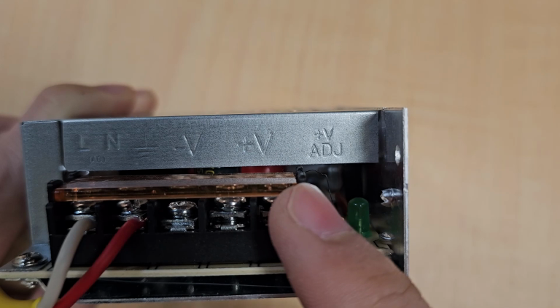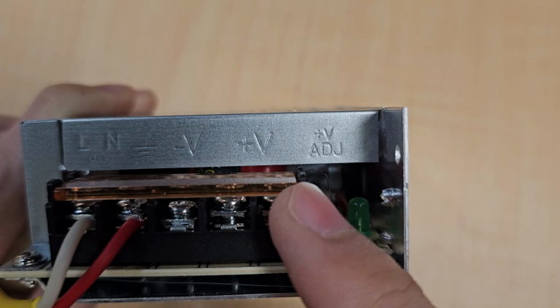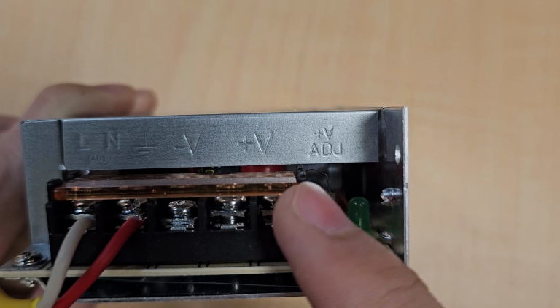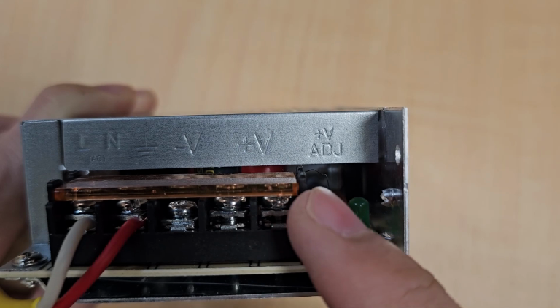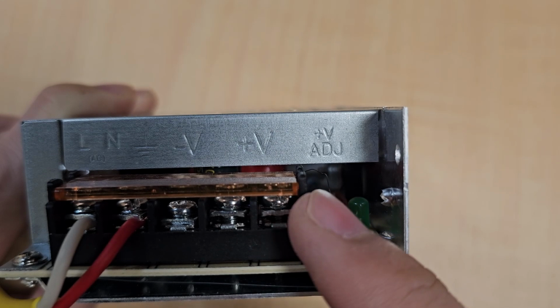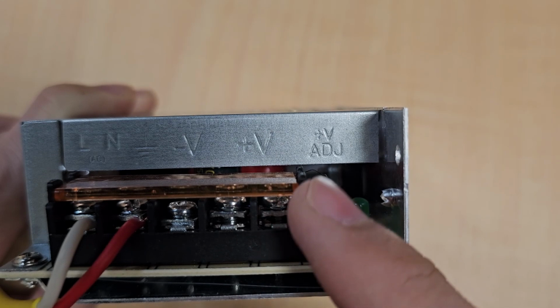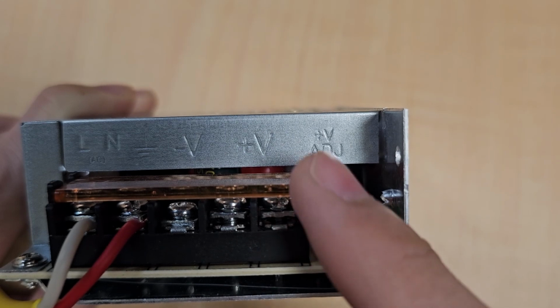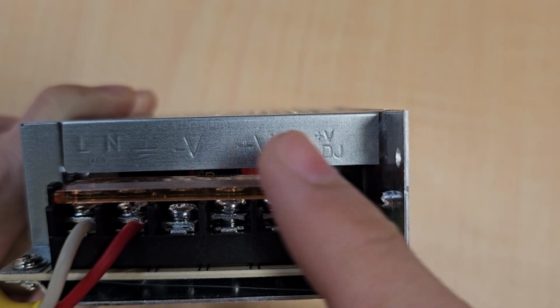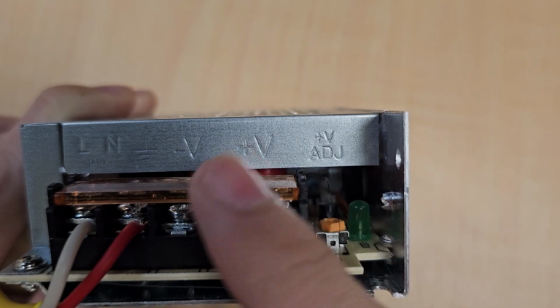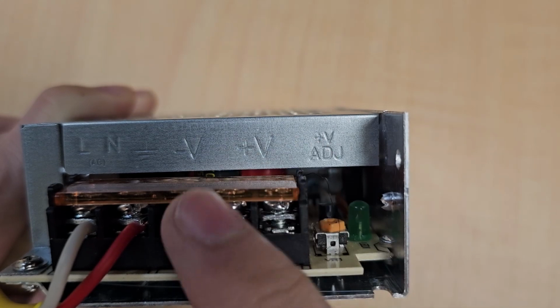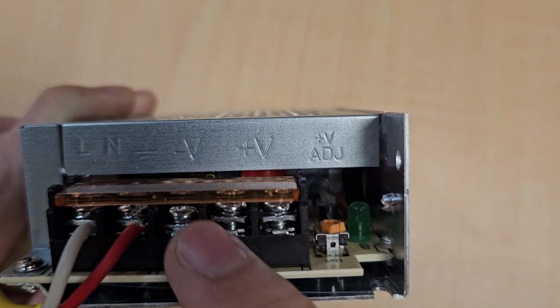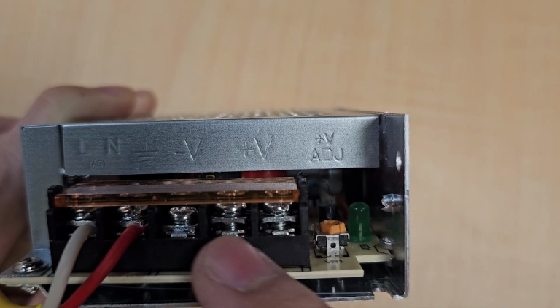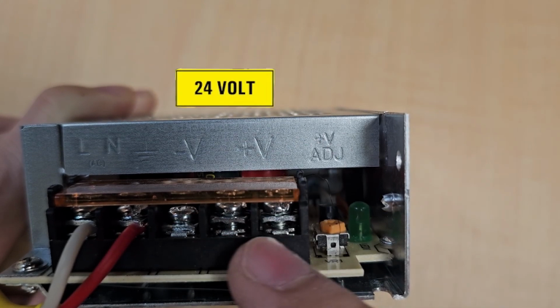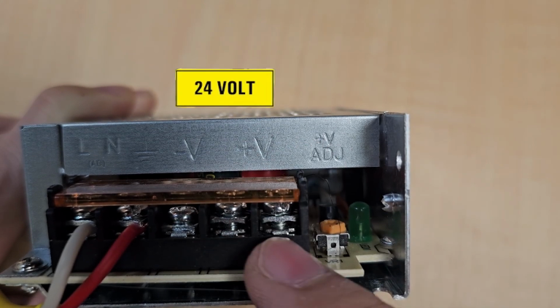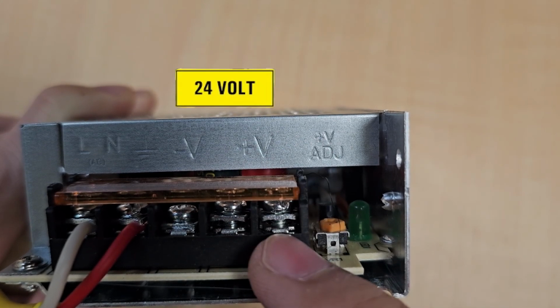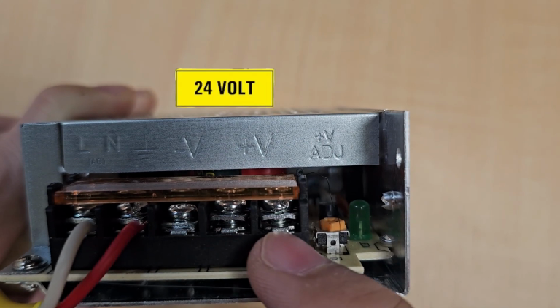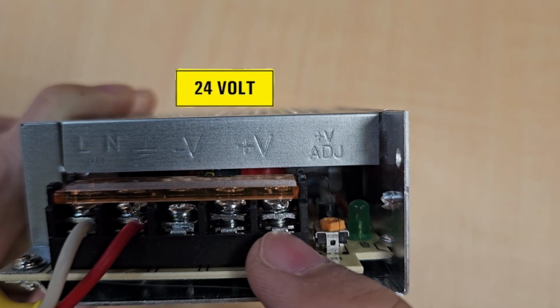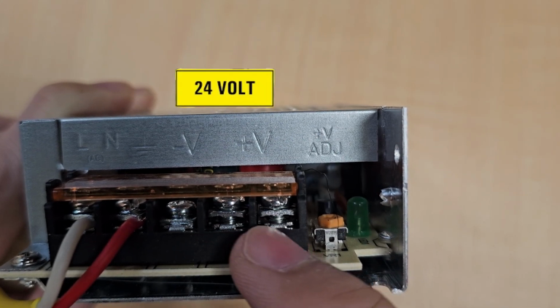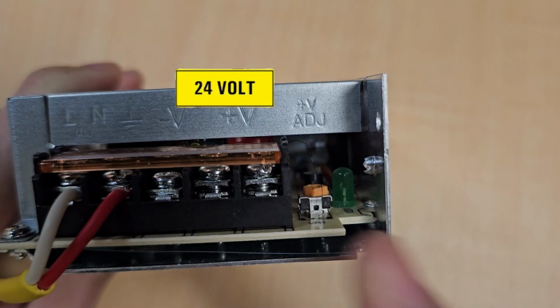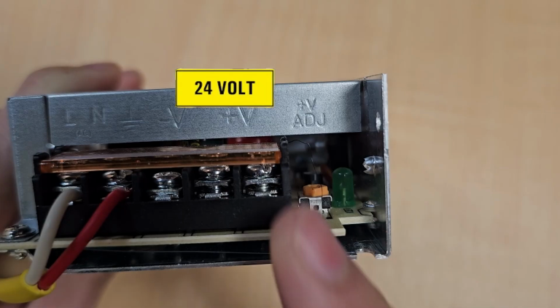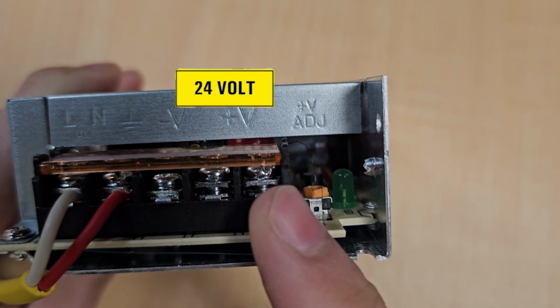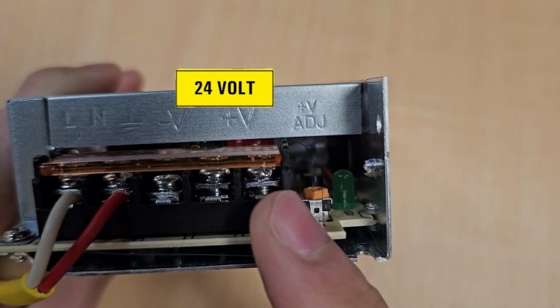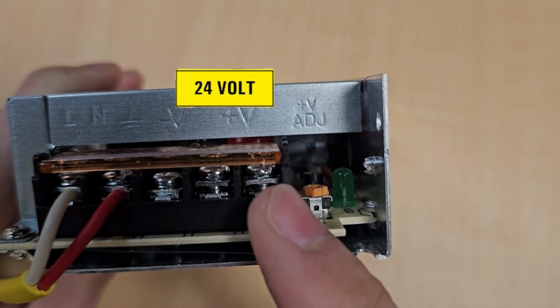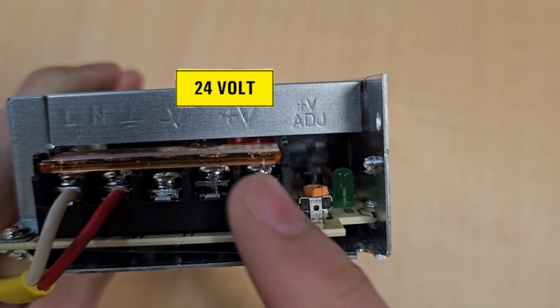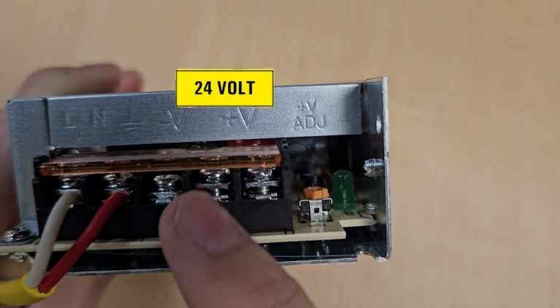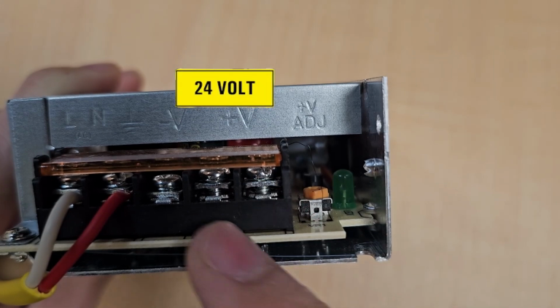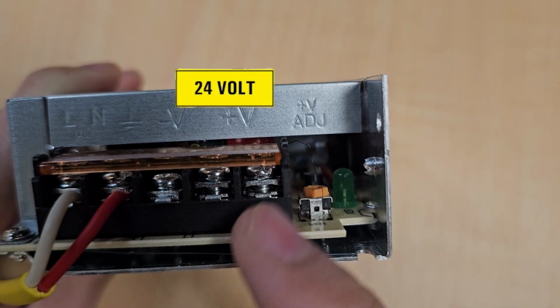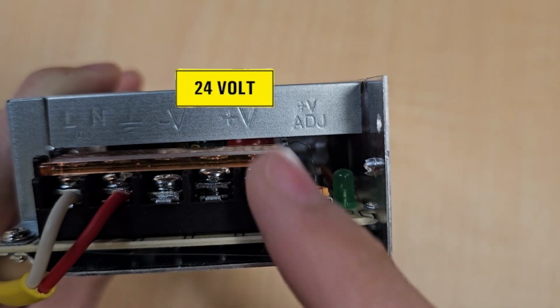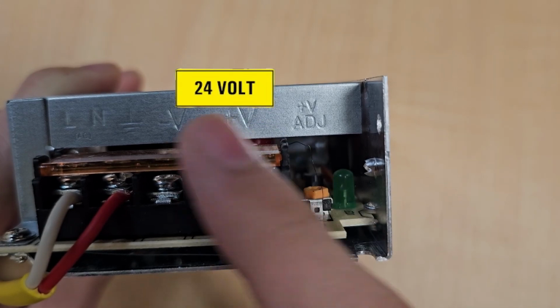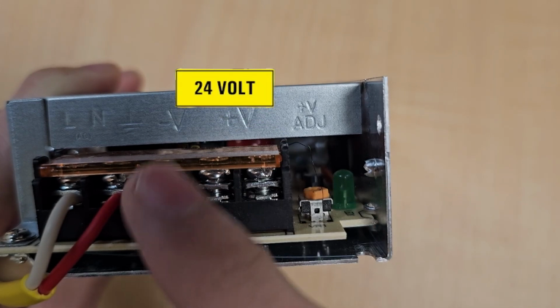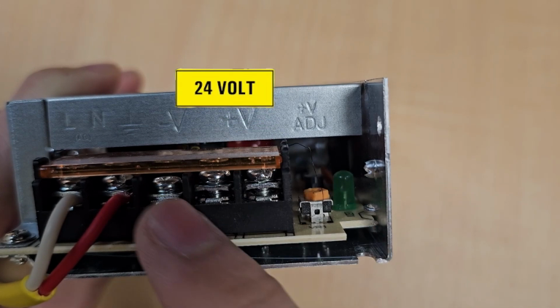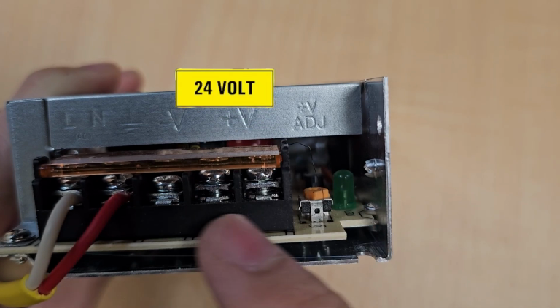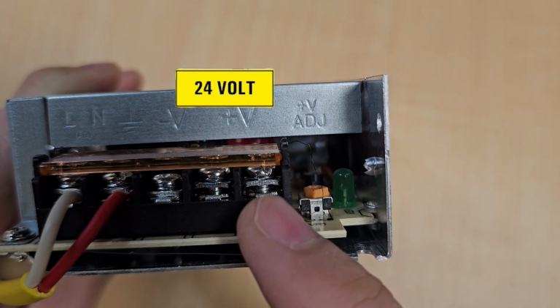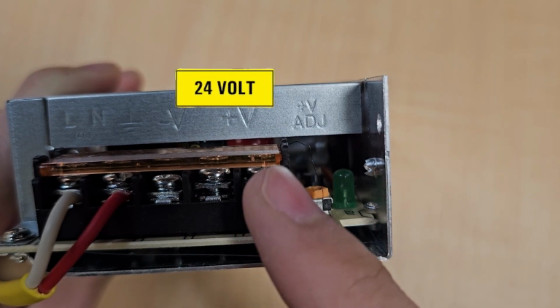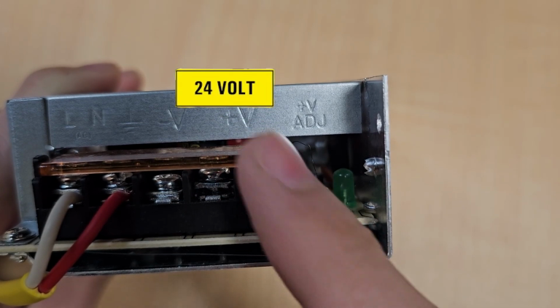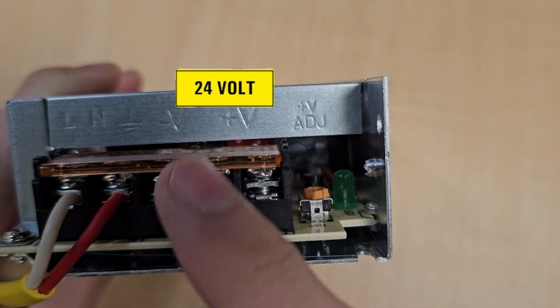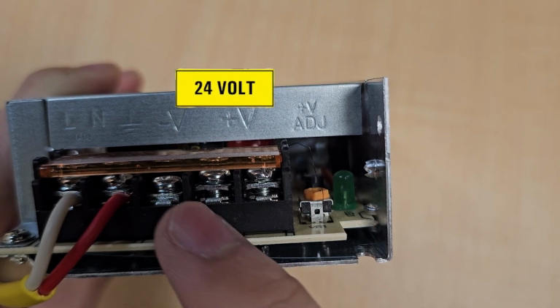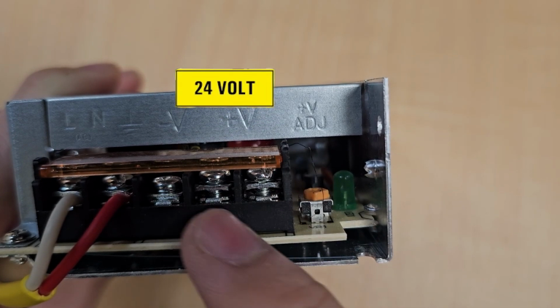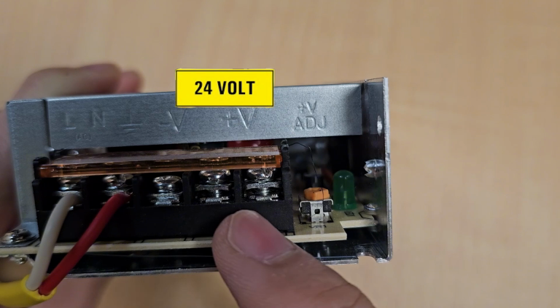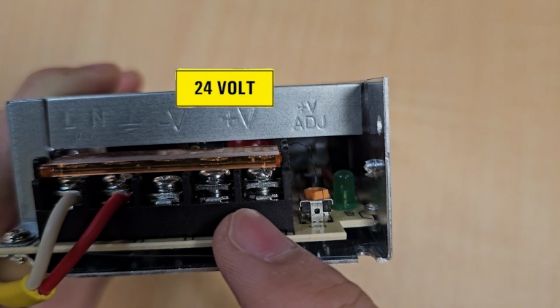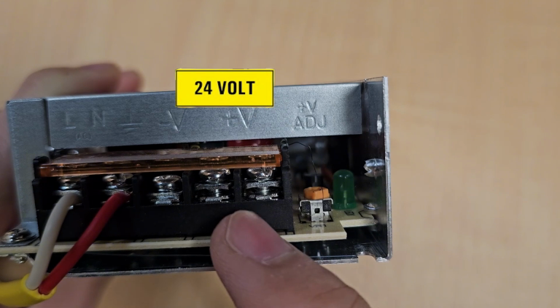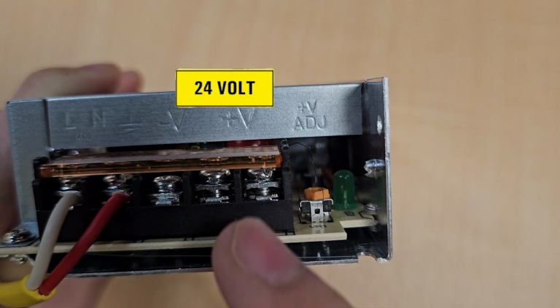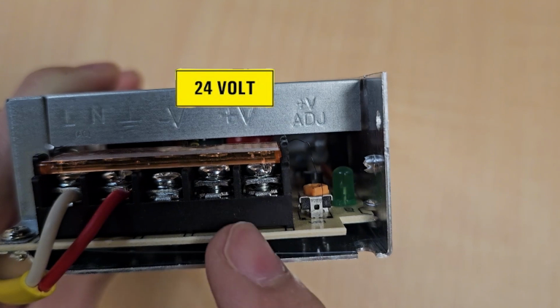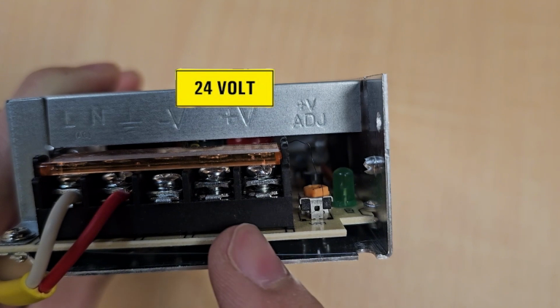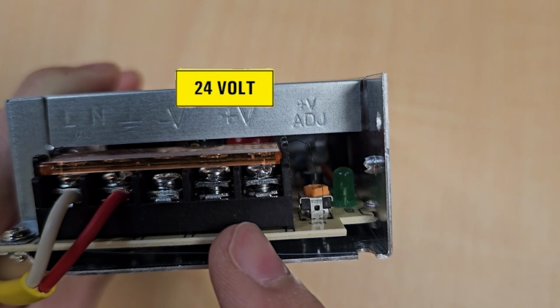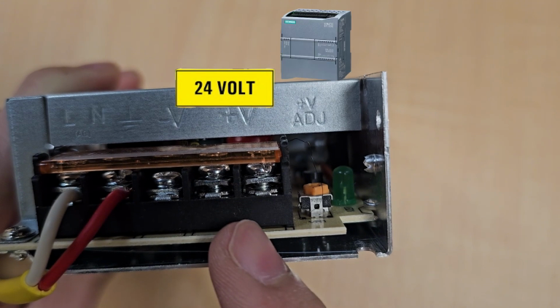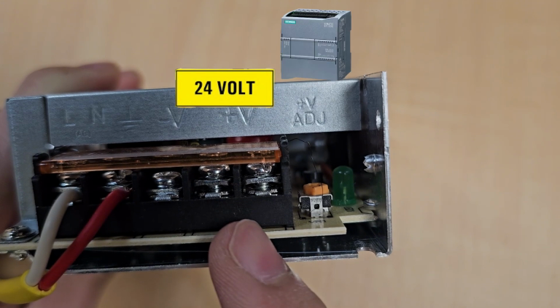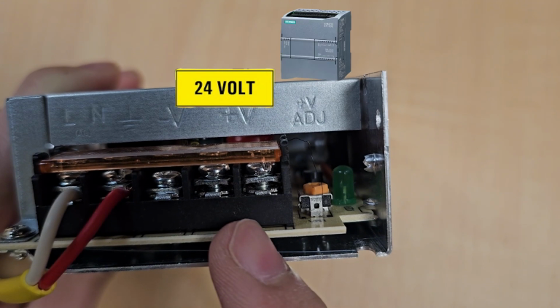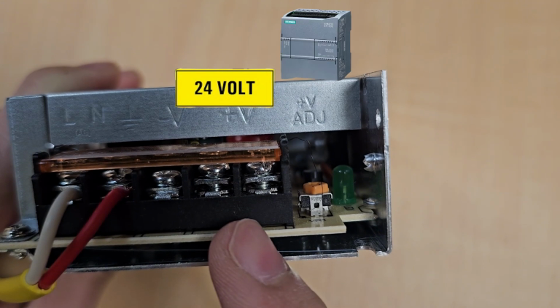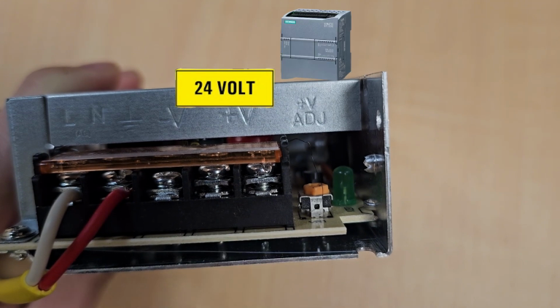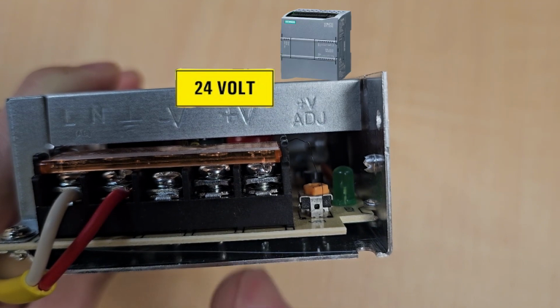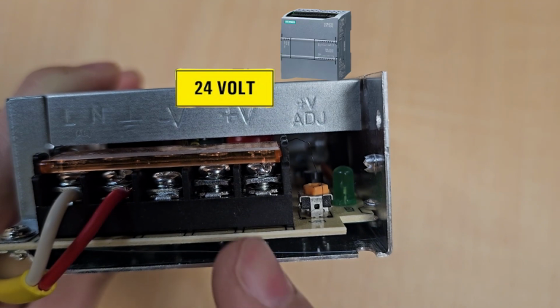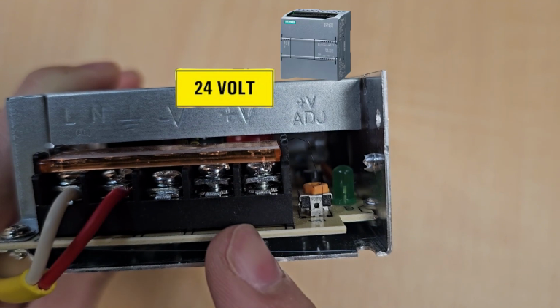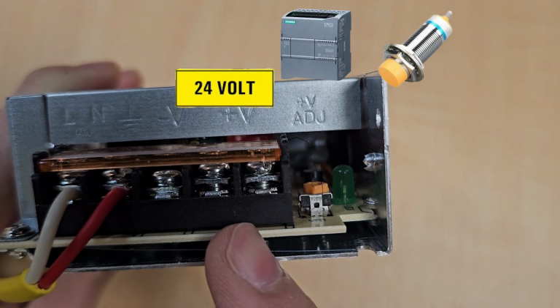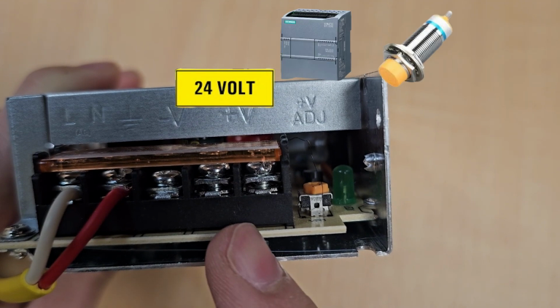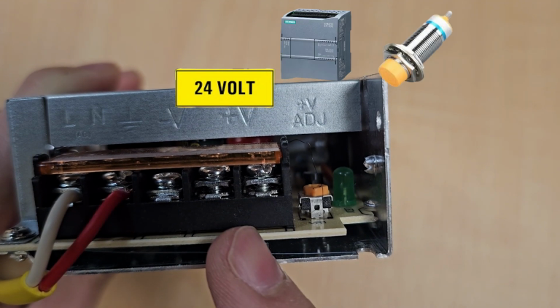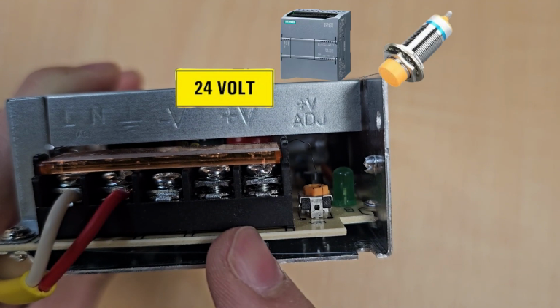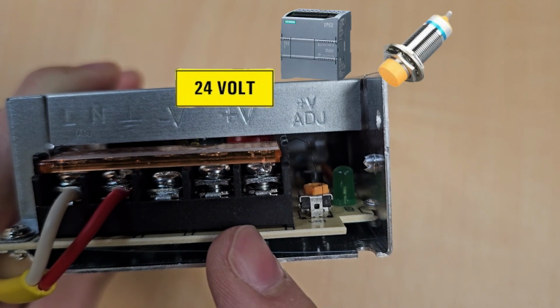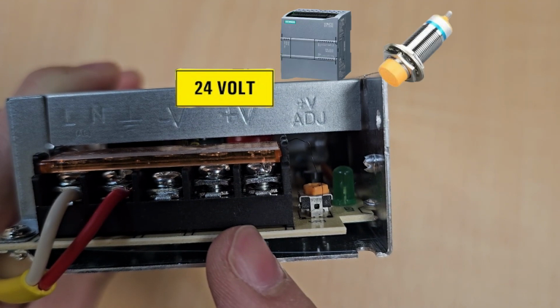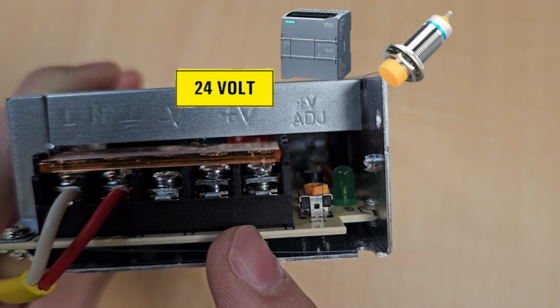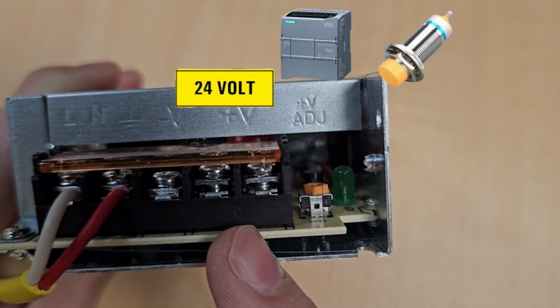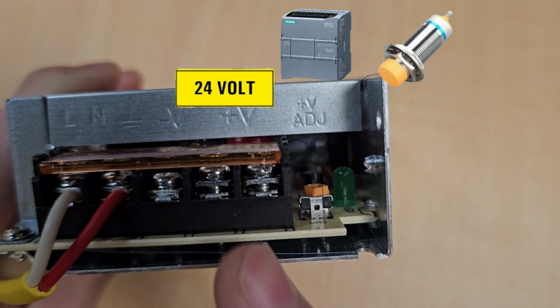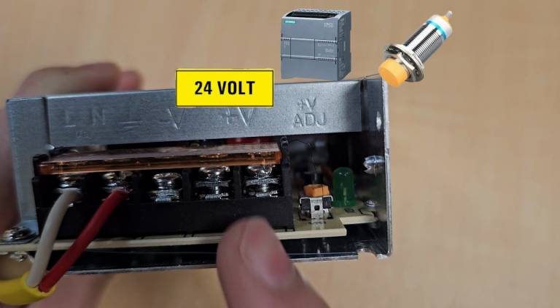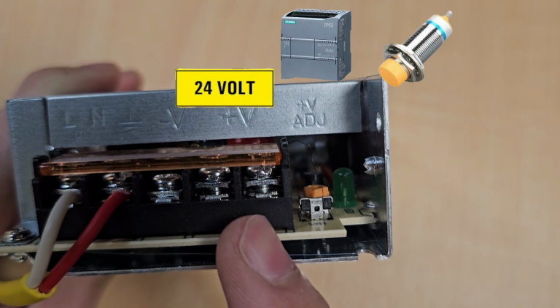These output pins provide 24 volts. You can use this power supply for a PLC, sensors, or other devices.